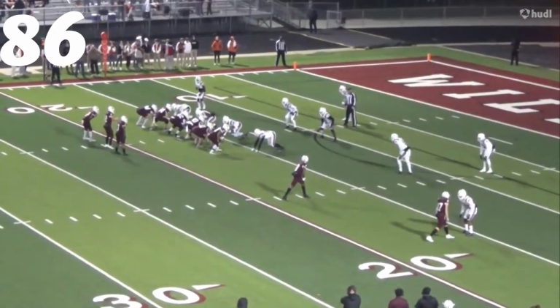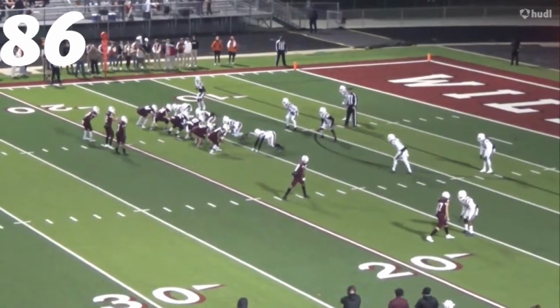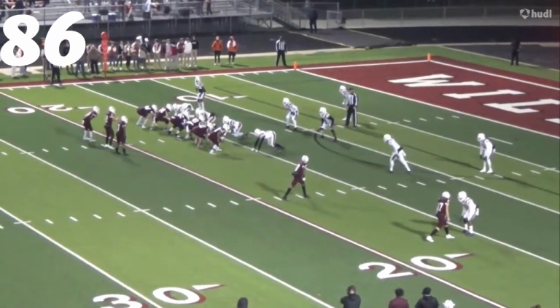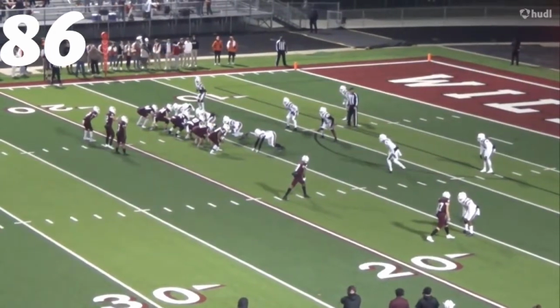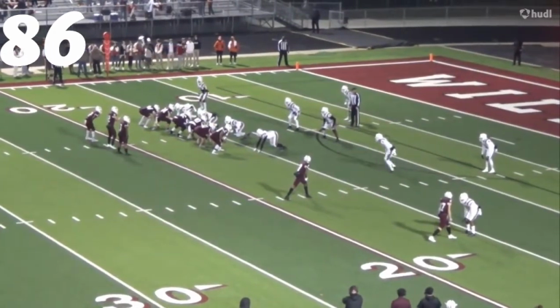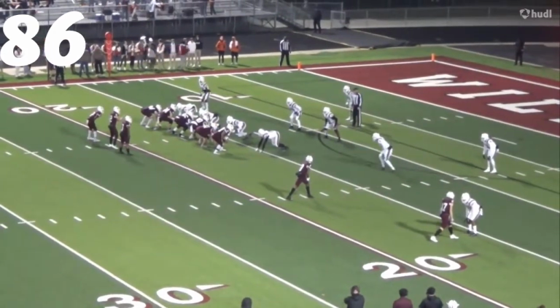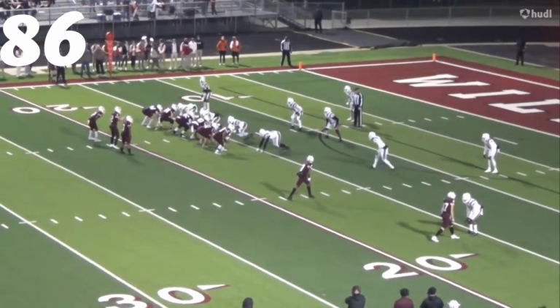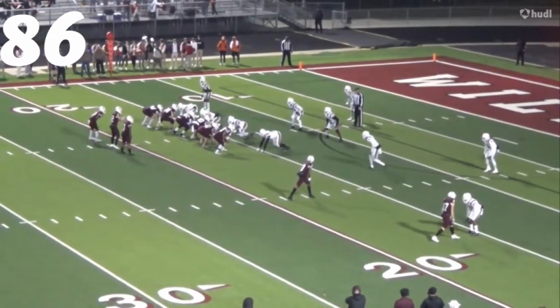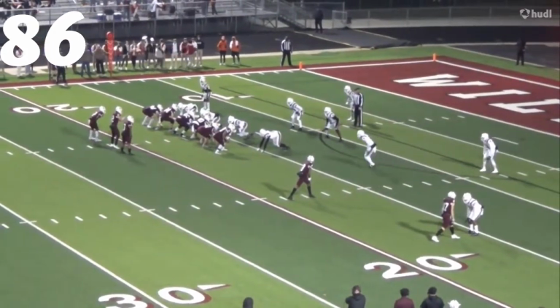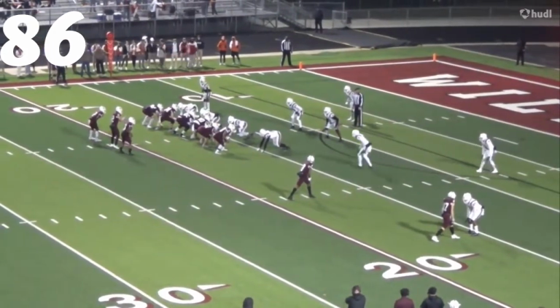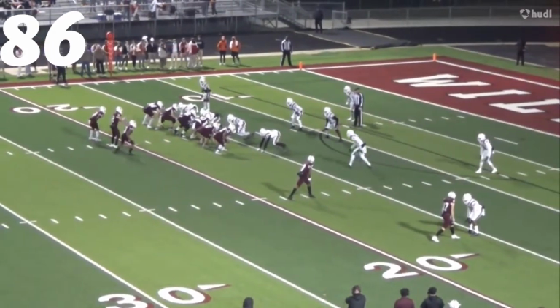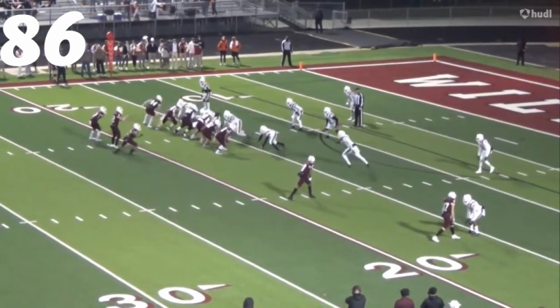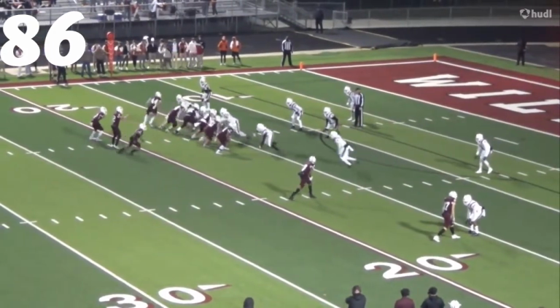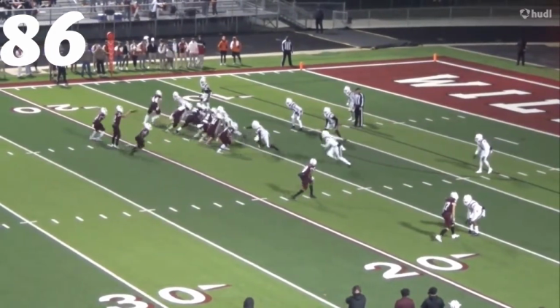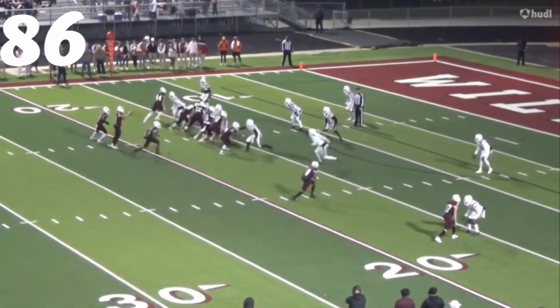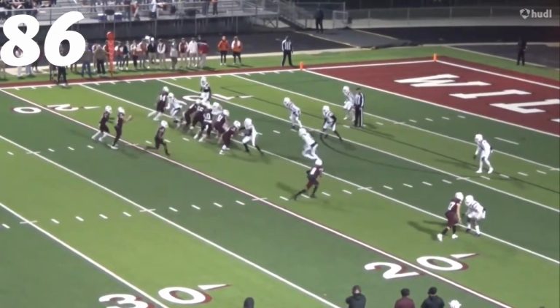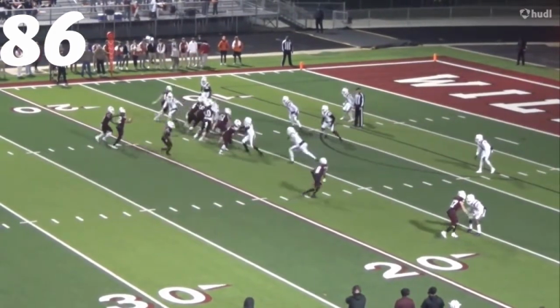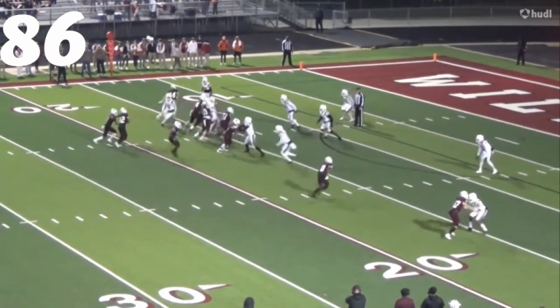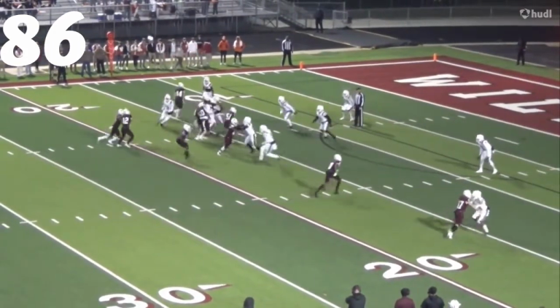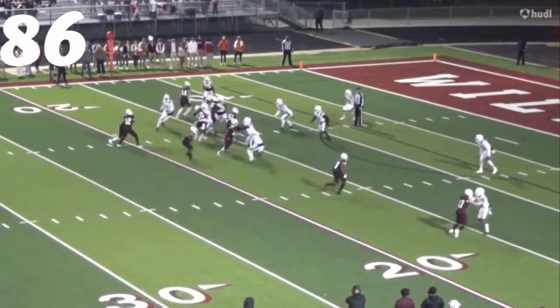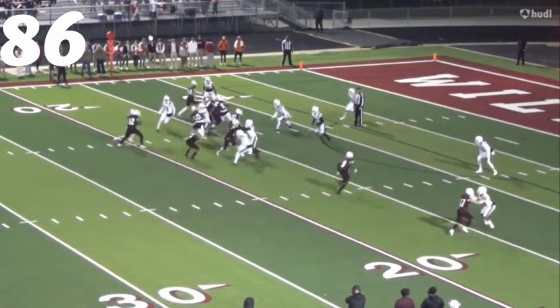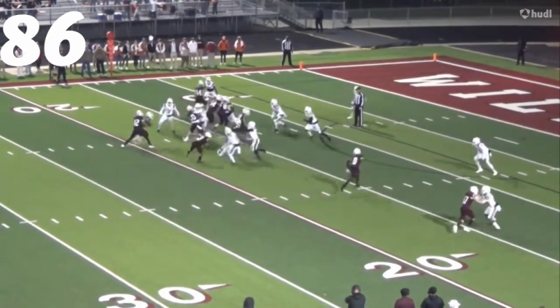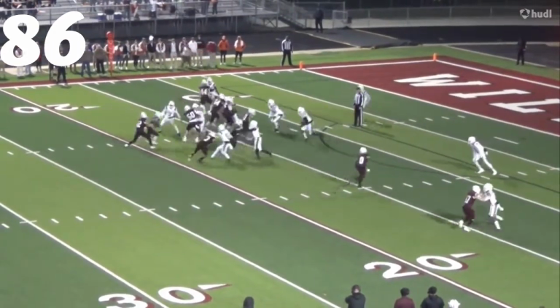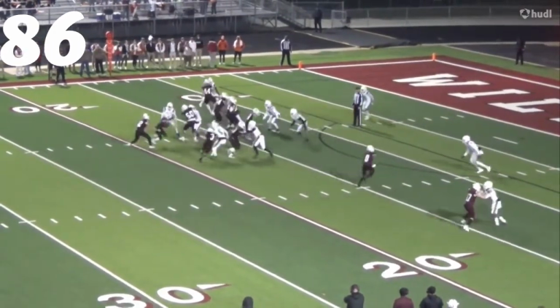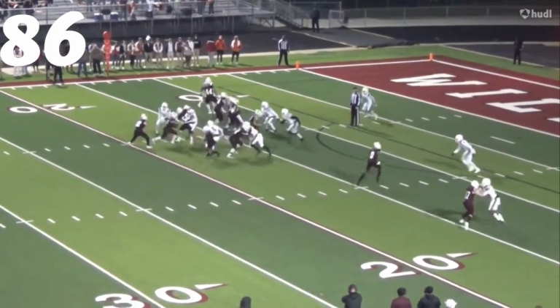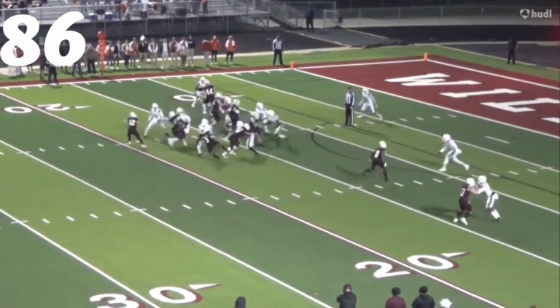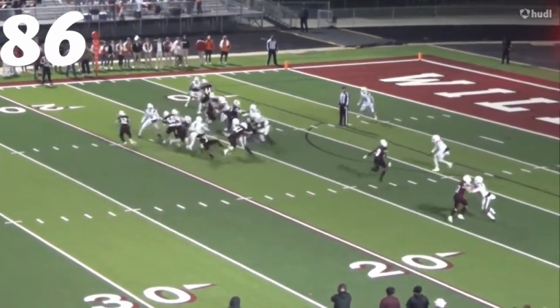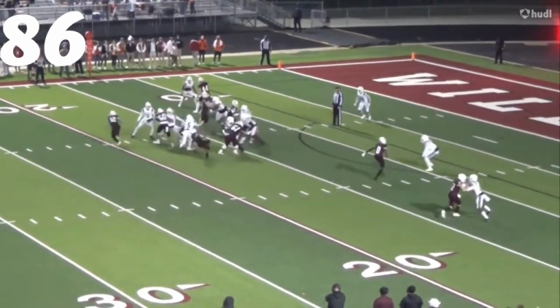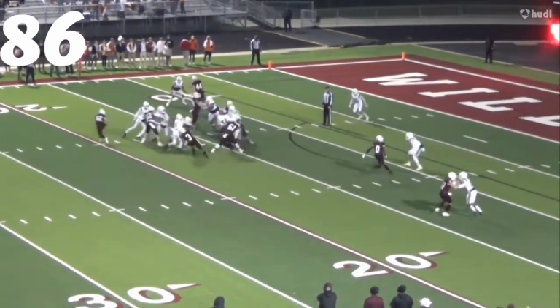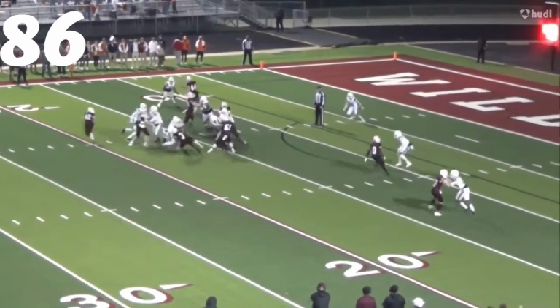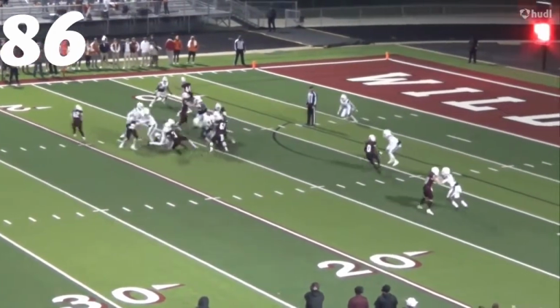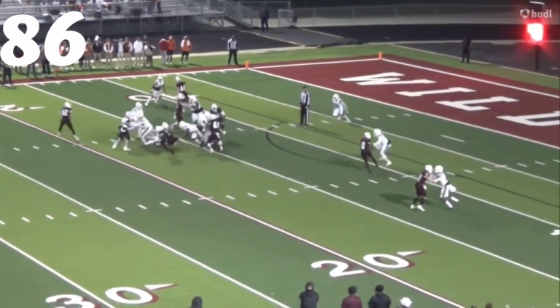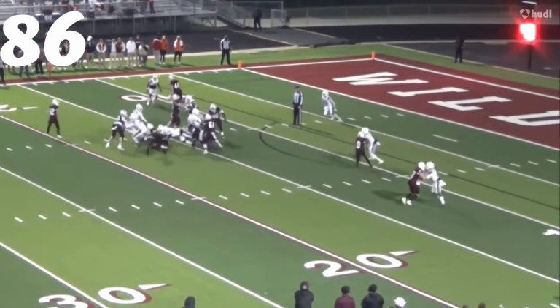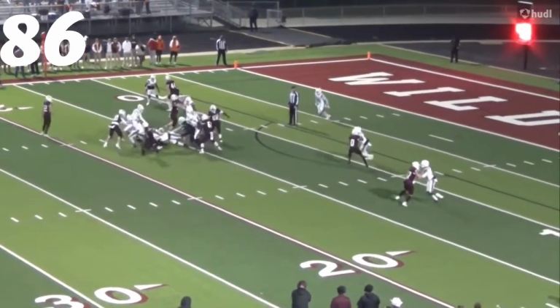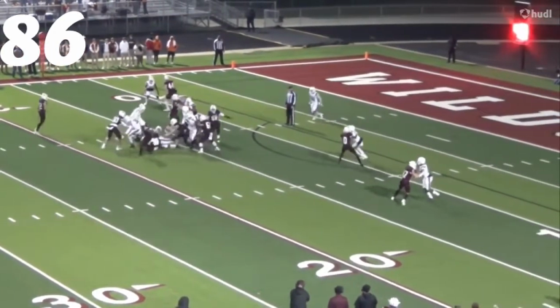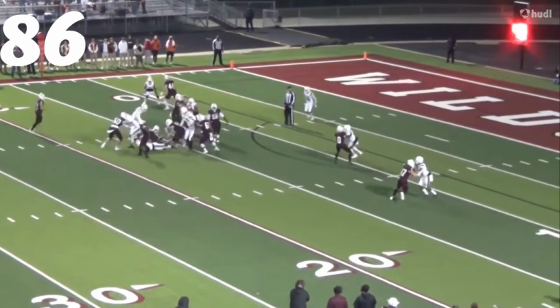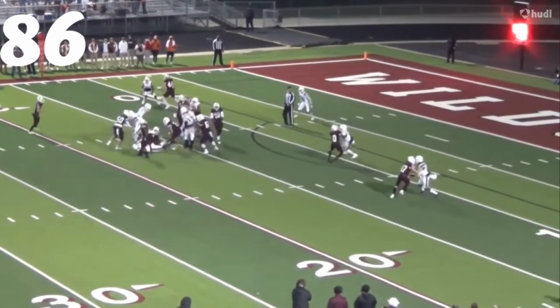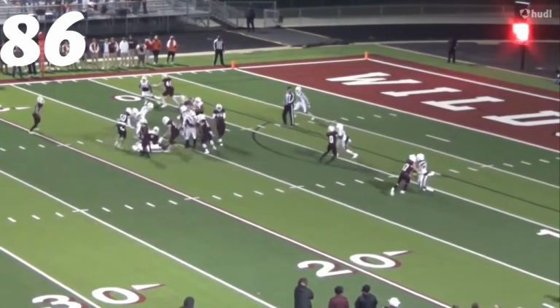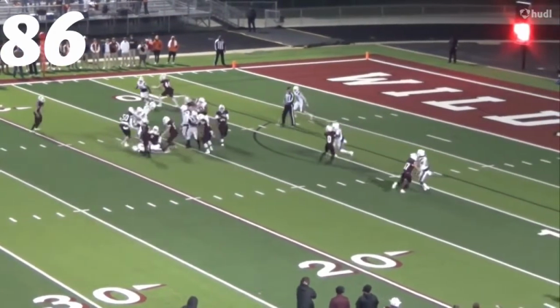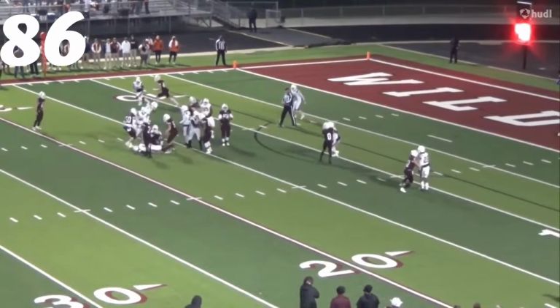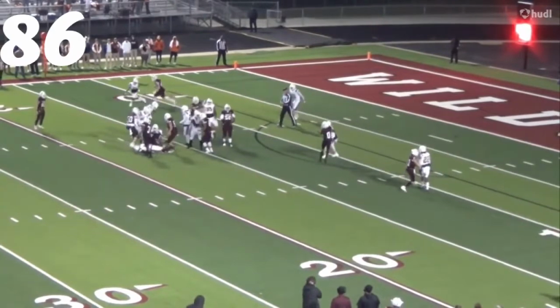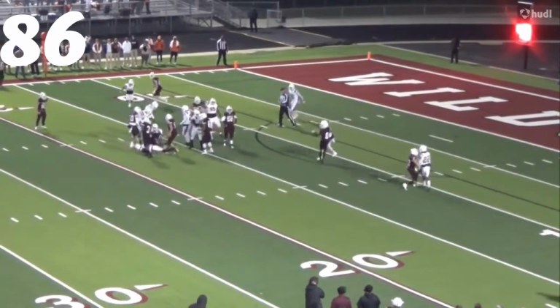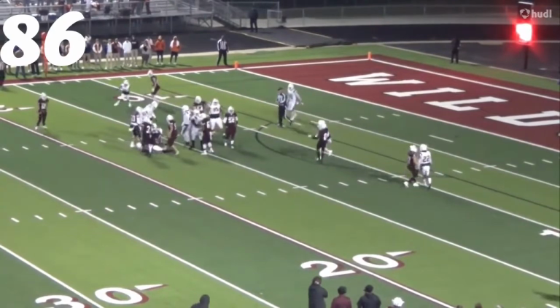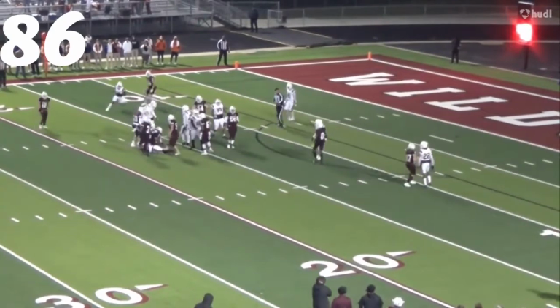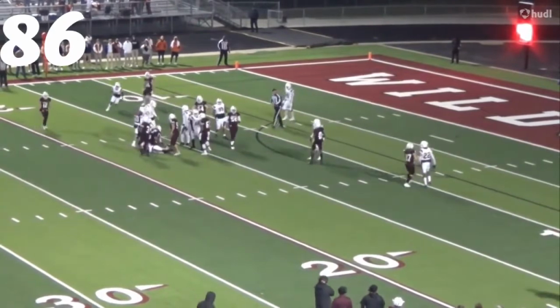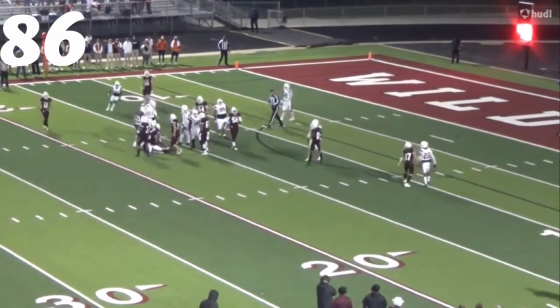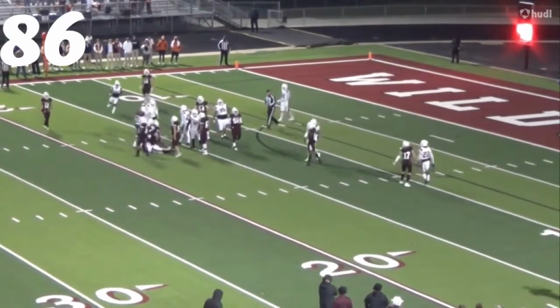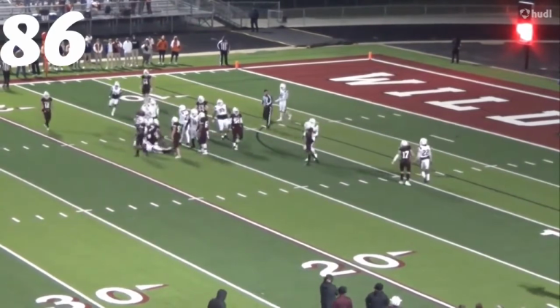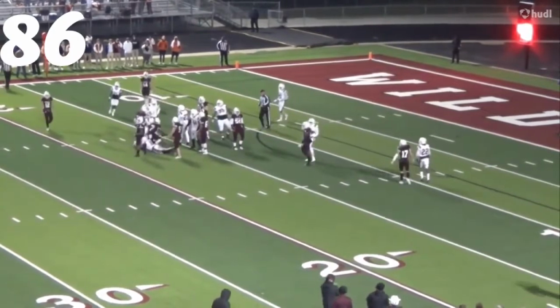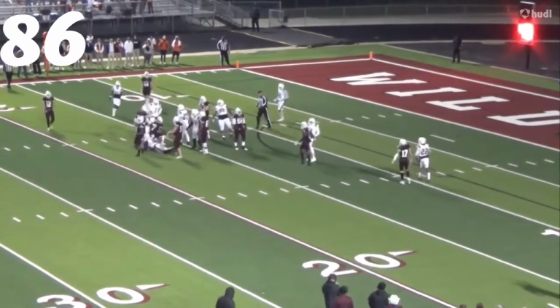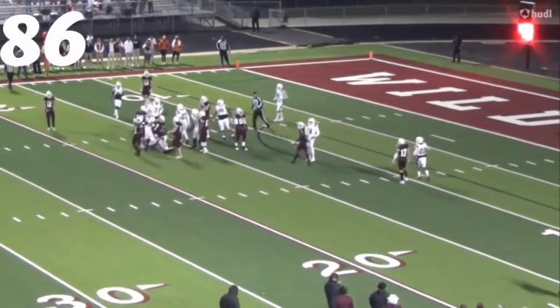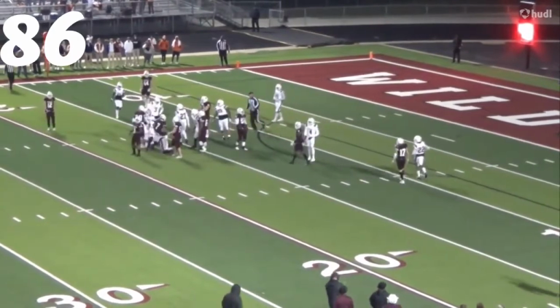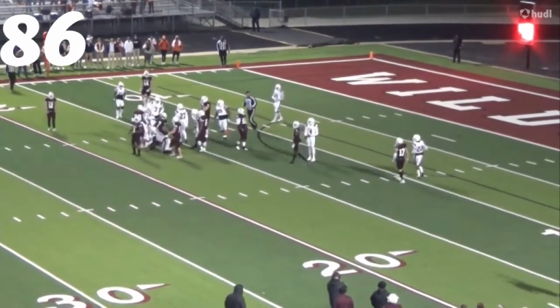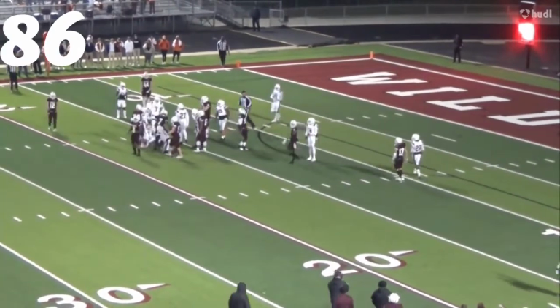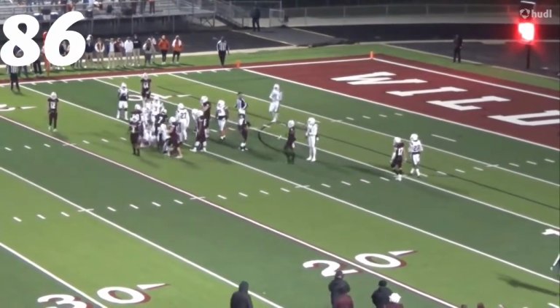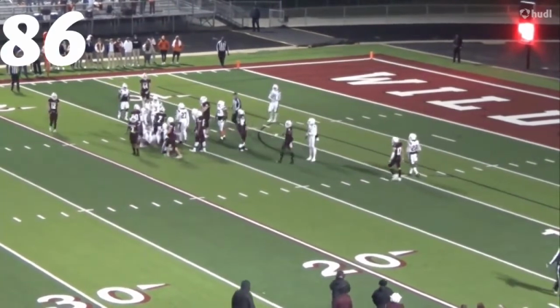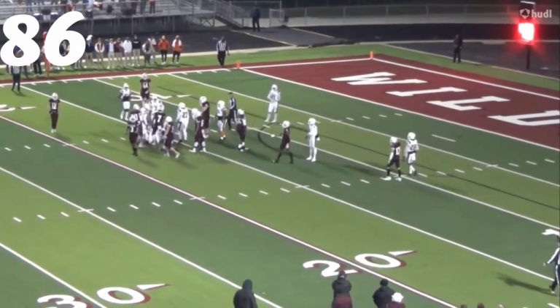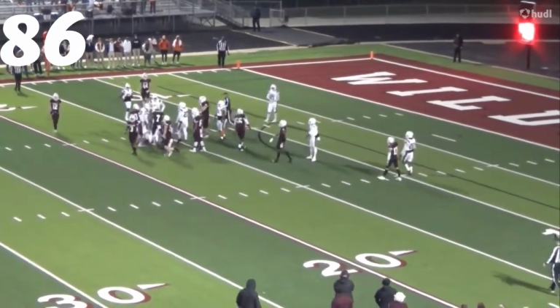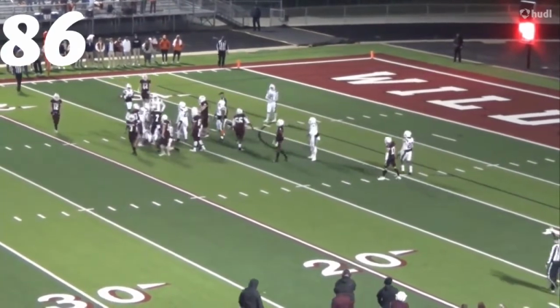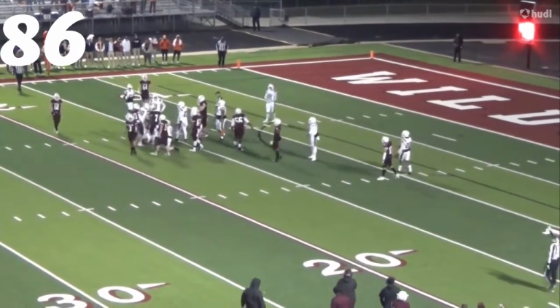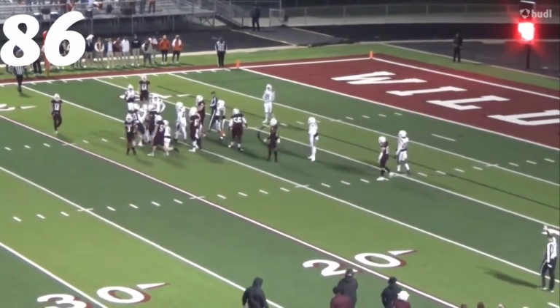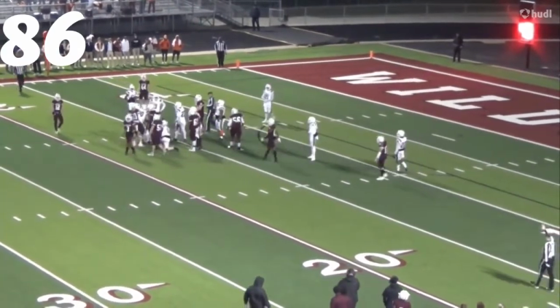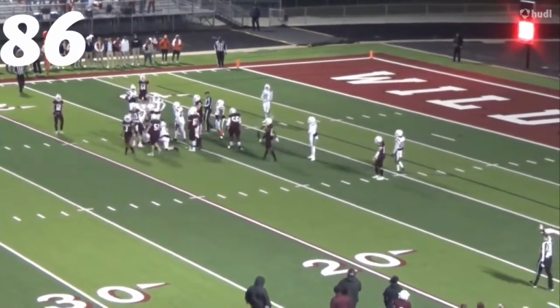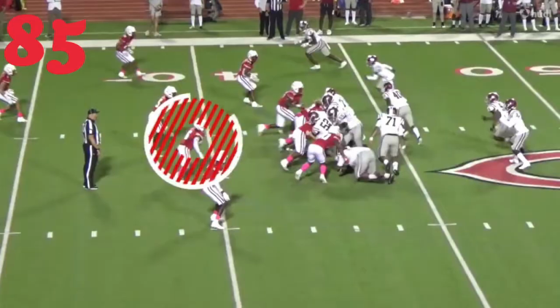At number 86, I think that's Kevaunte Featherson from Texas High. Great play on the edge, tackle for loss.